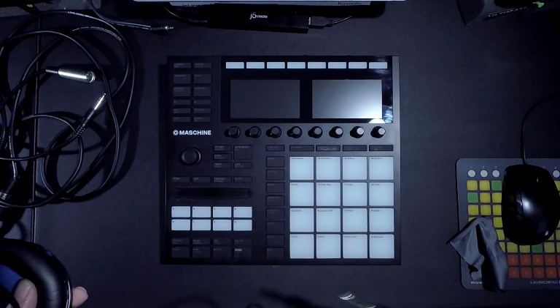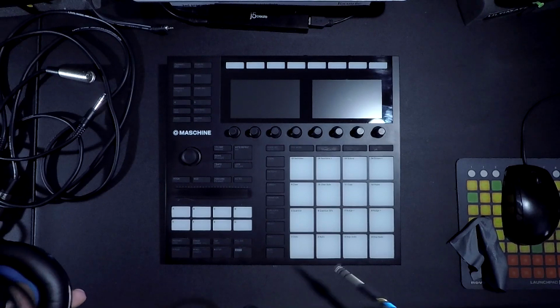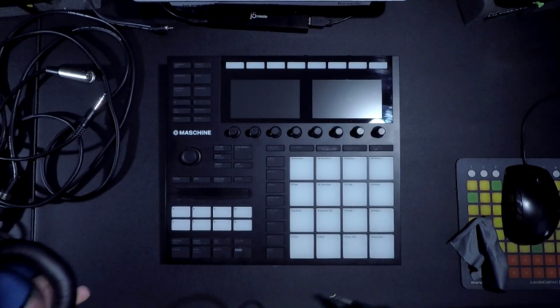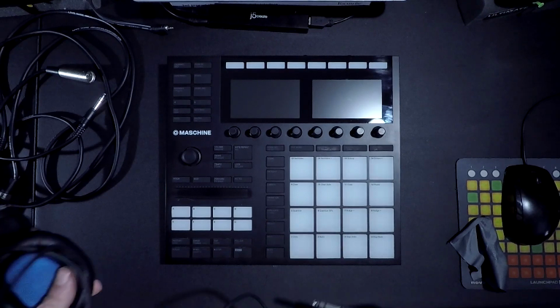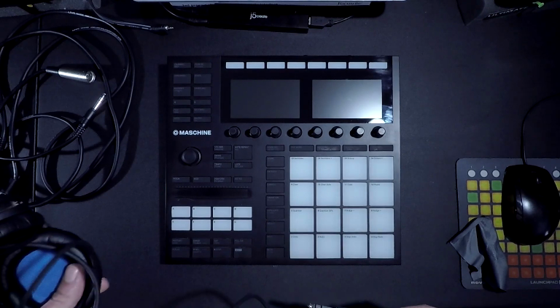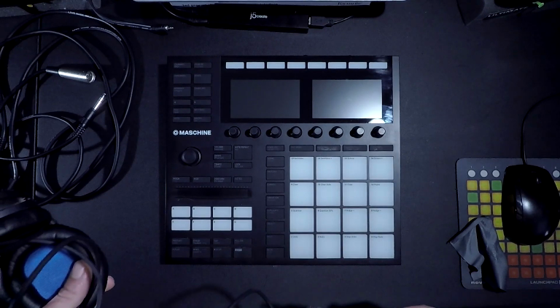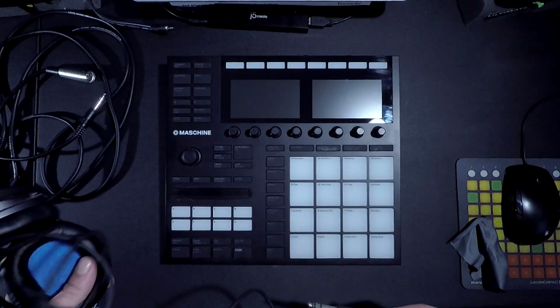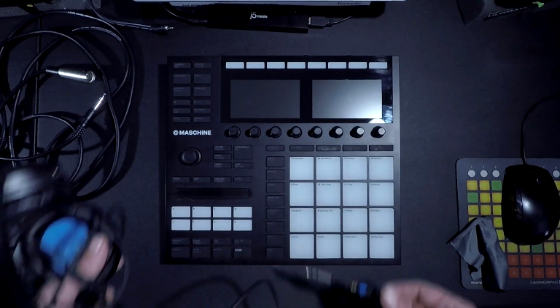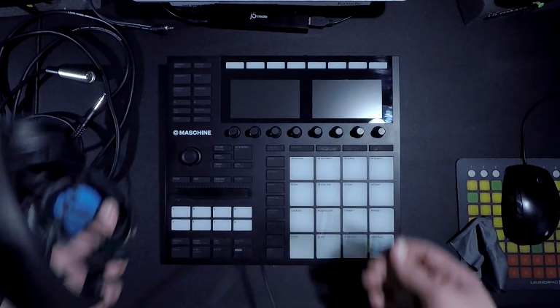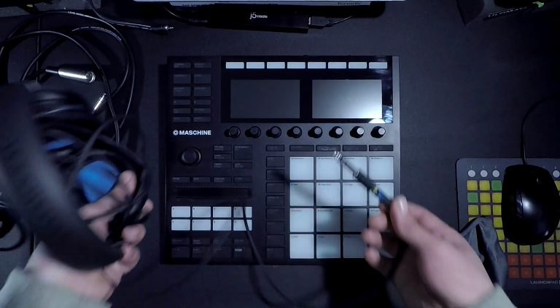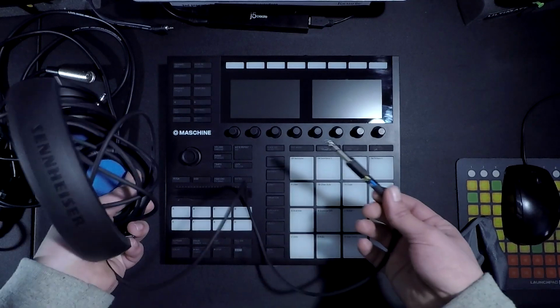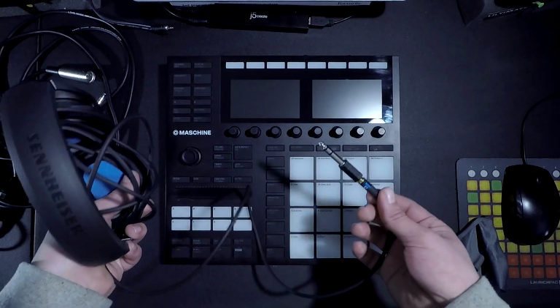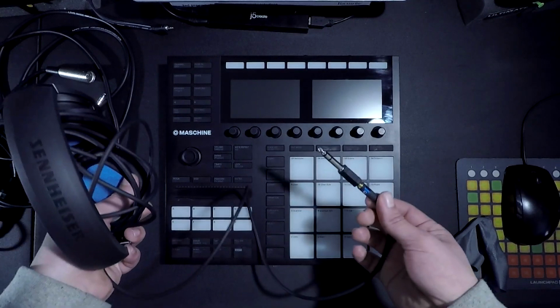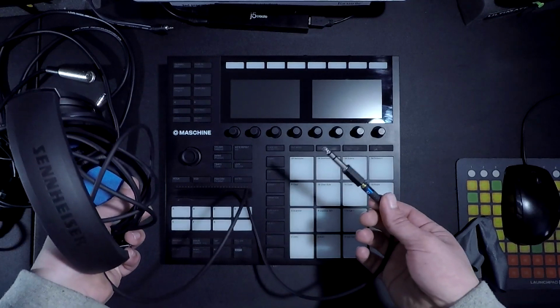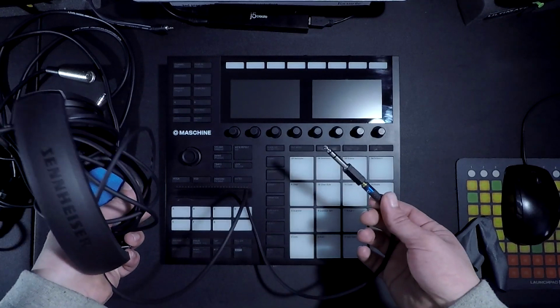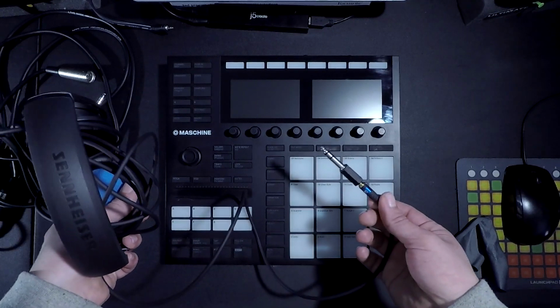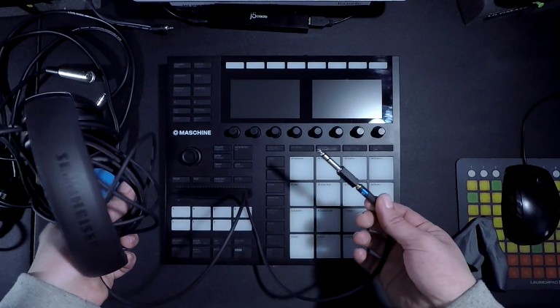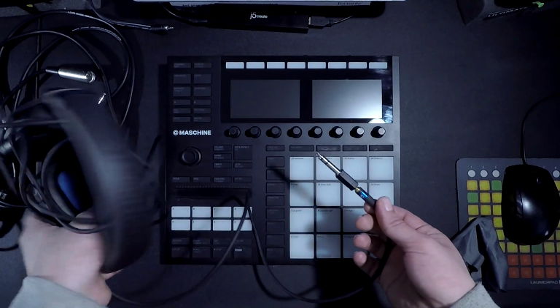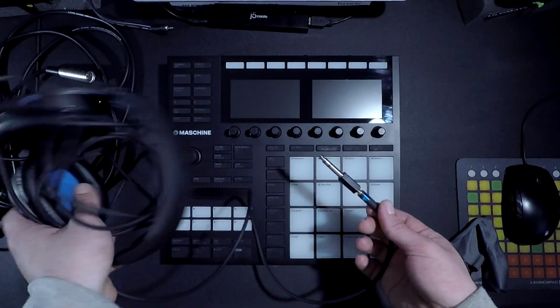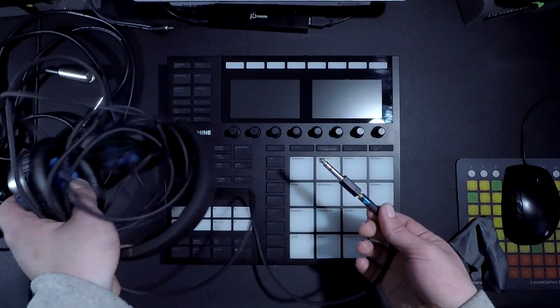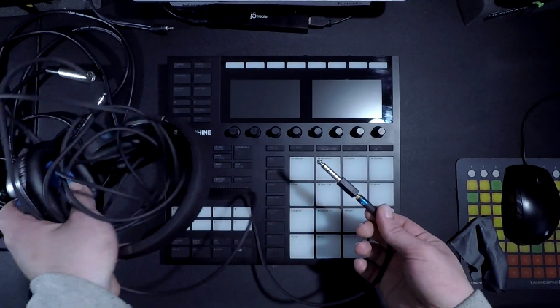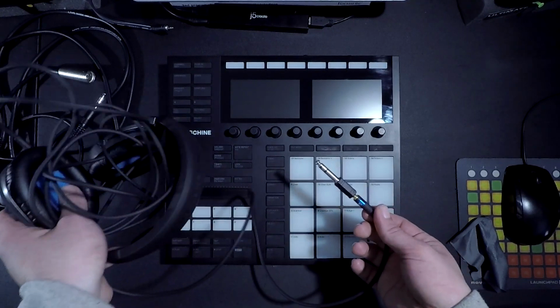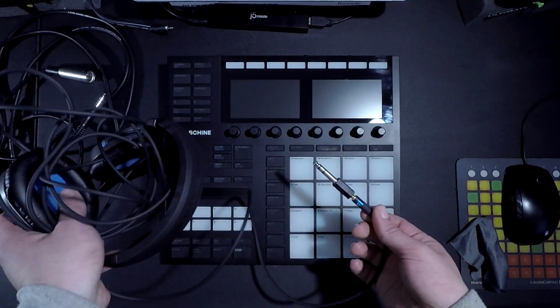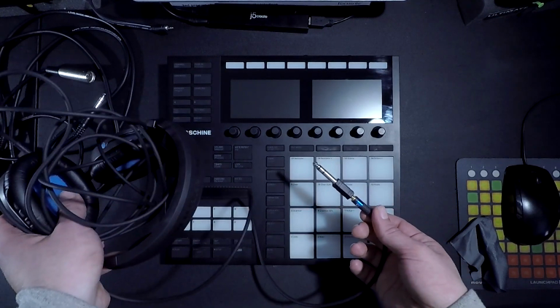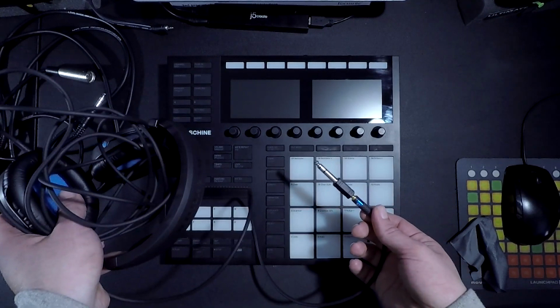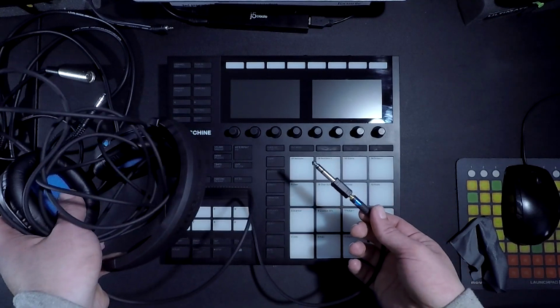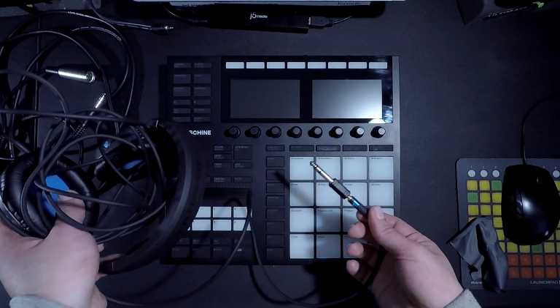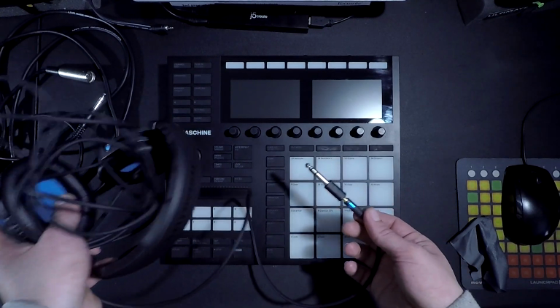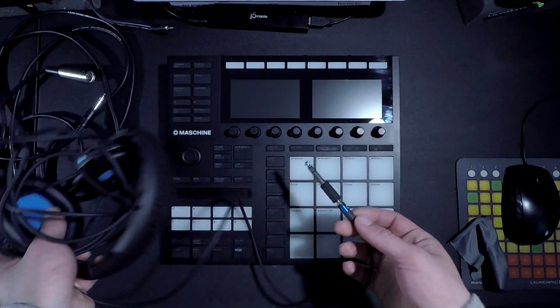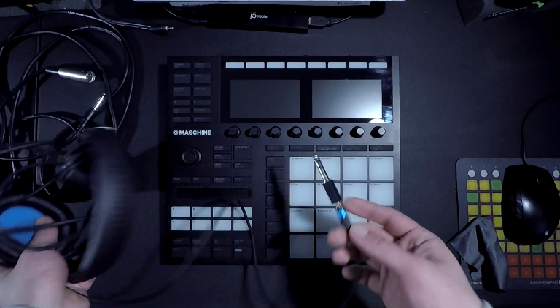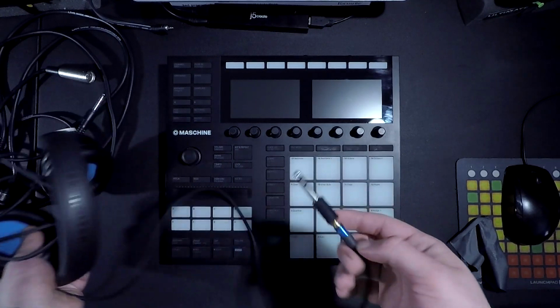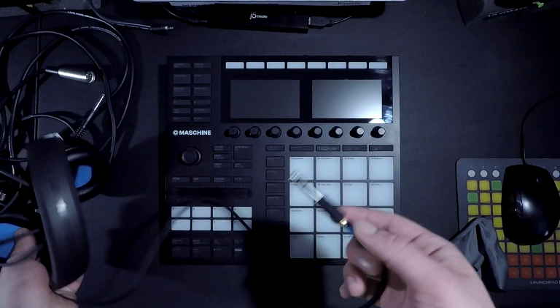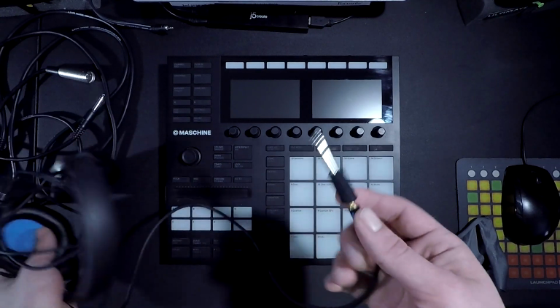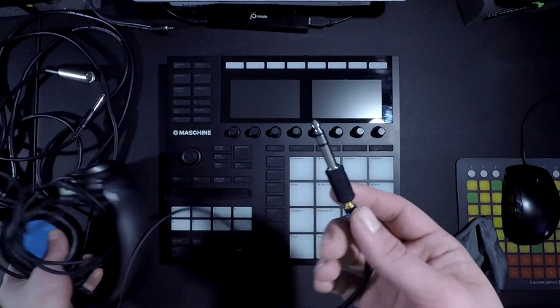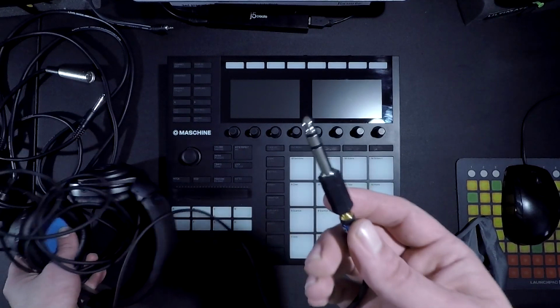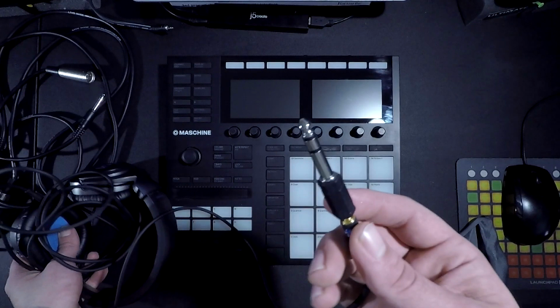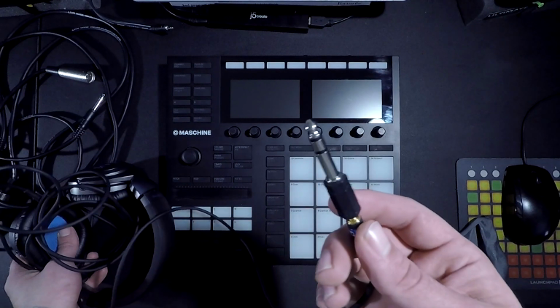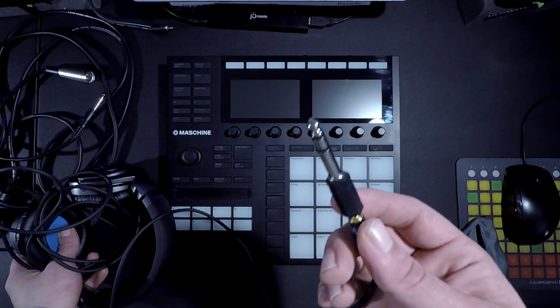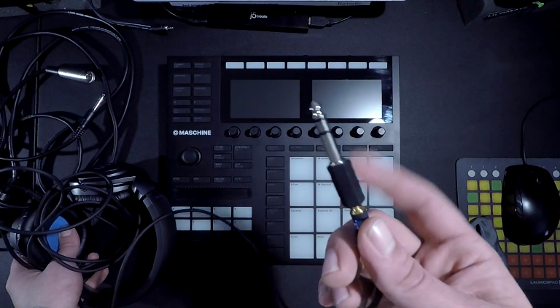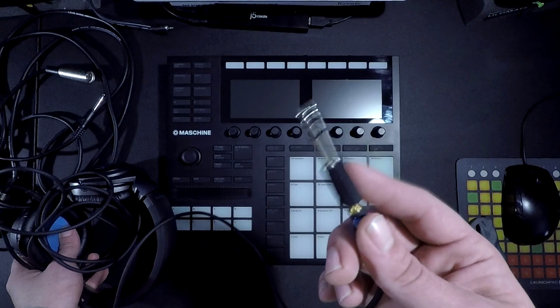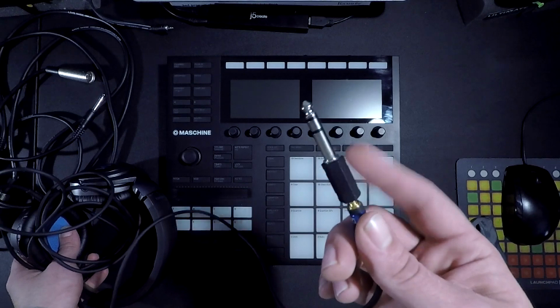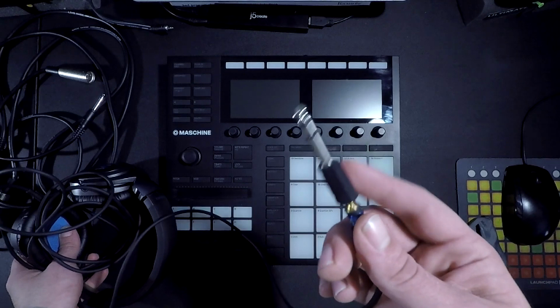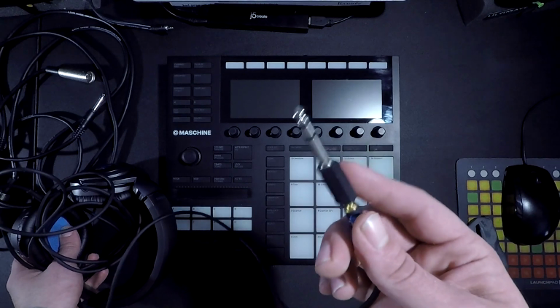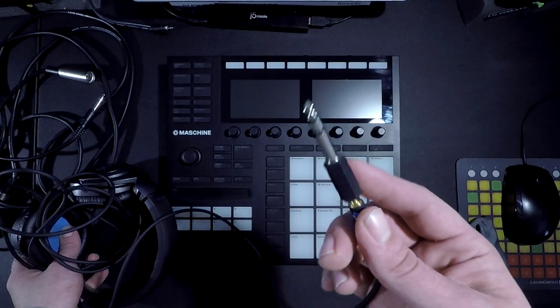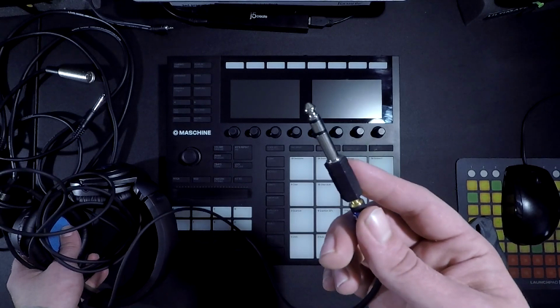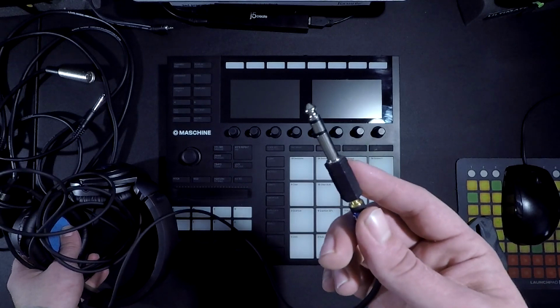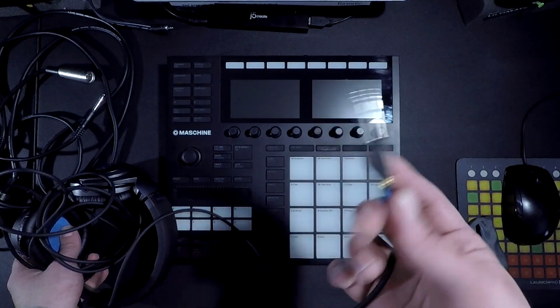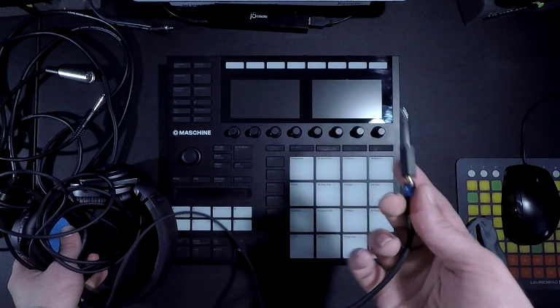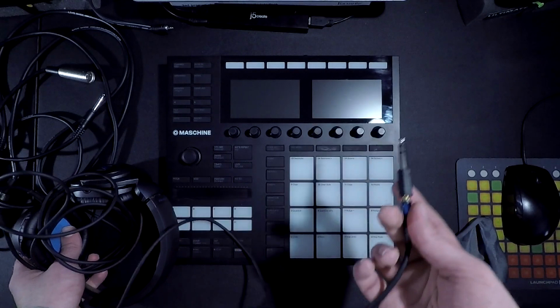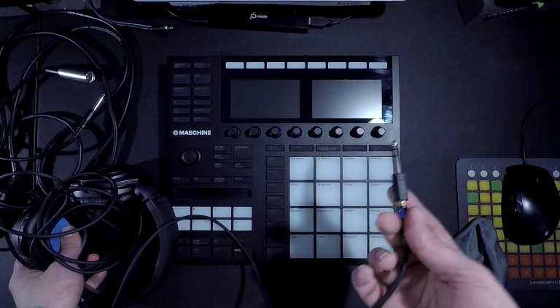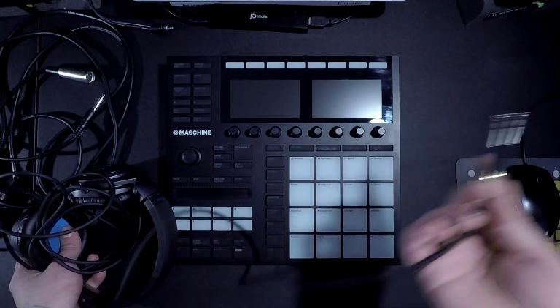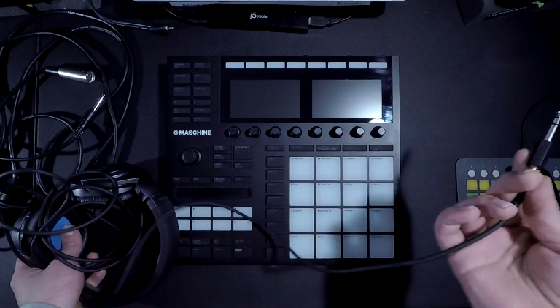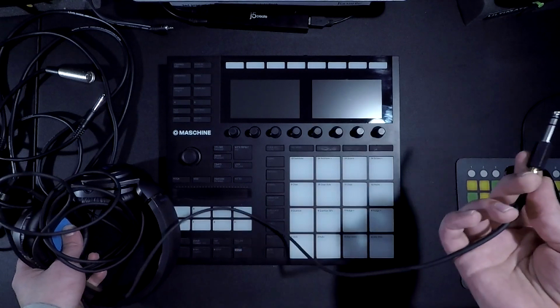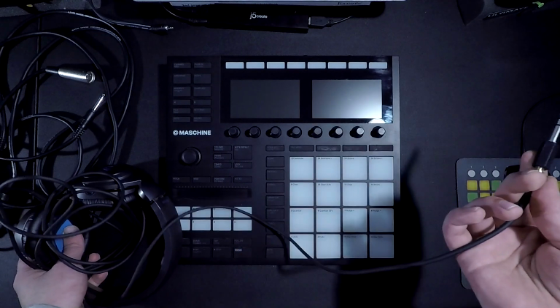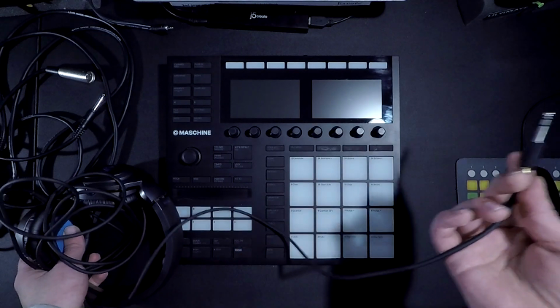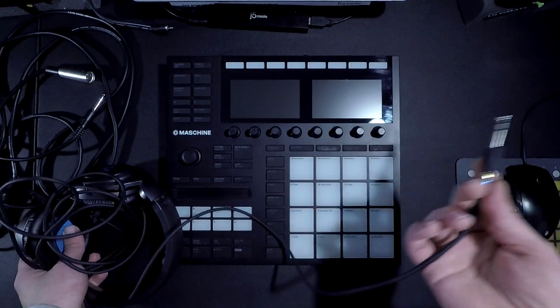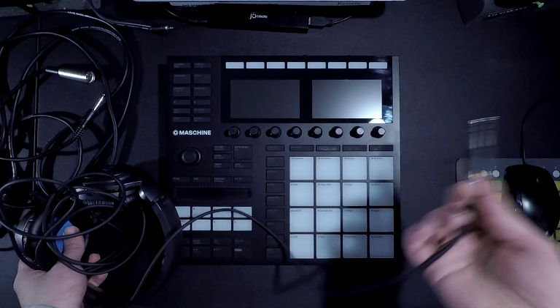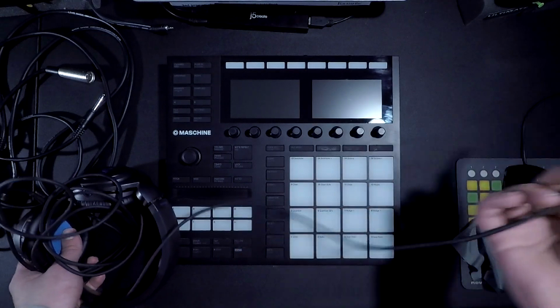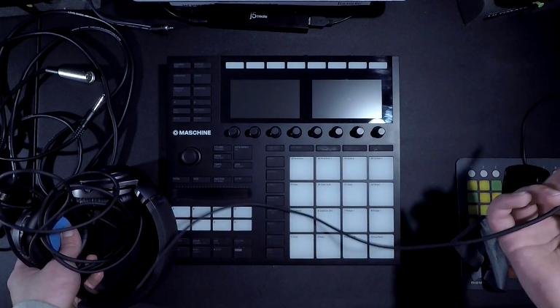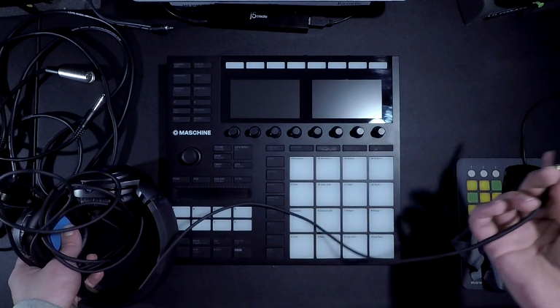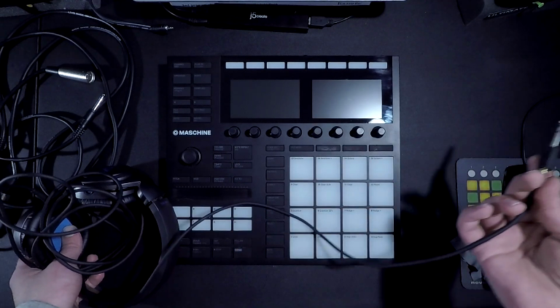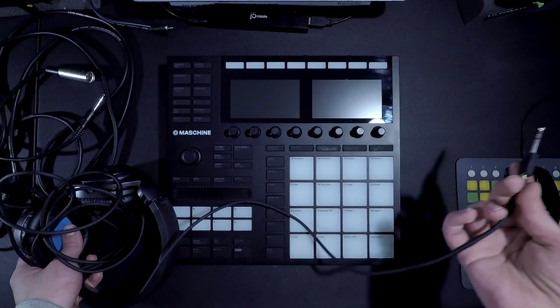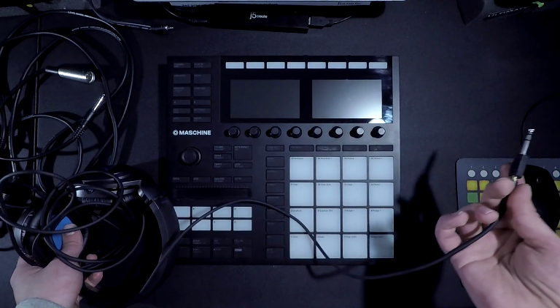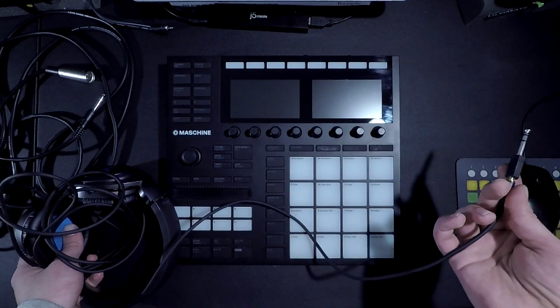Alternatively, you can just plug in some headphones if you don't have any monitors. Just make sure to have one of the fat quarter-inch adapters on there, otherwise it's not gonna fit and you're gonna be disappointed.